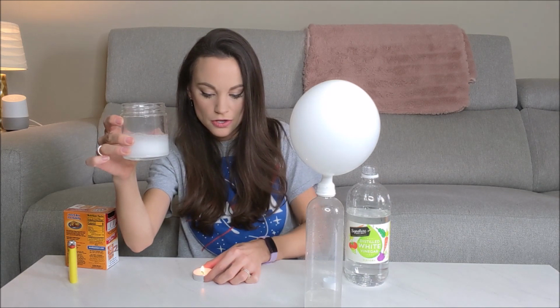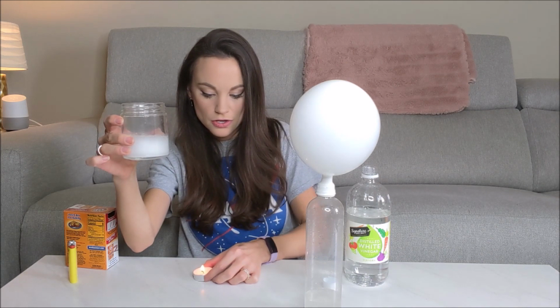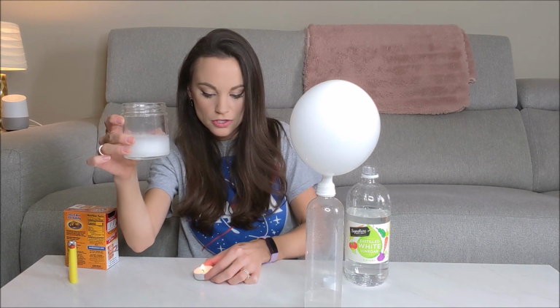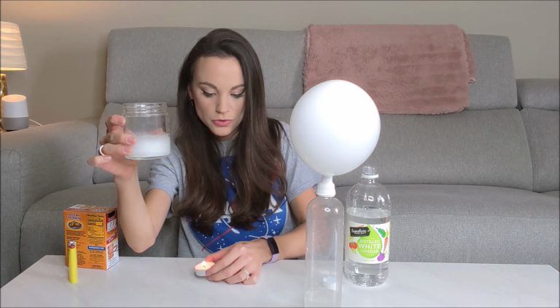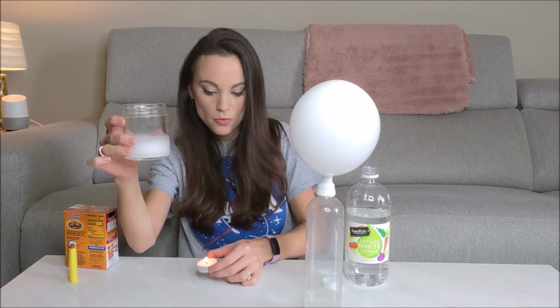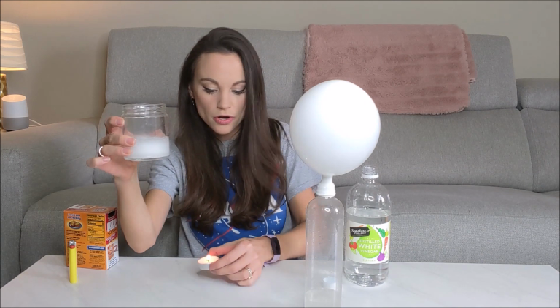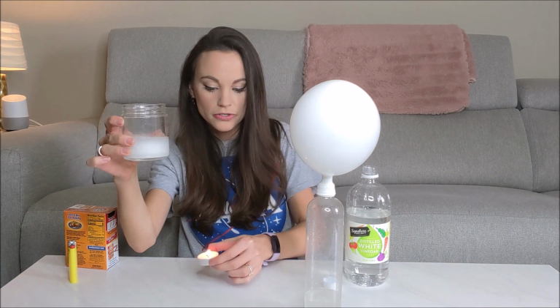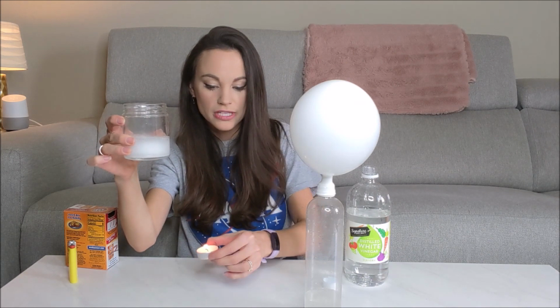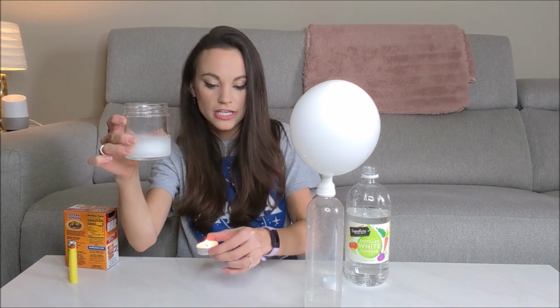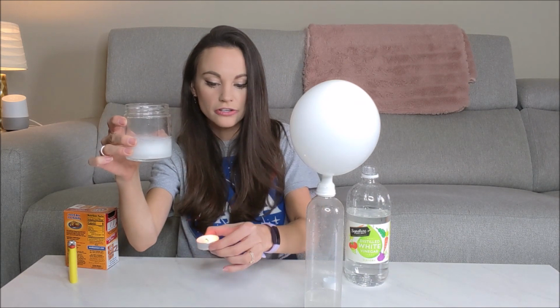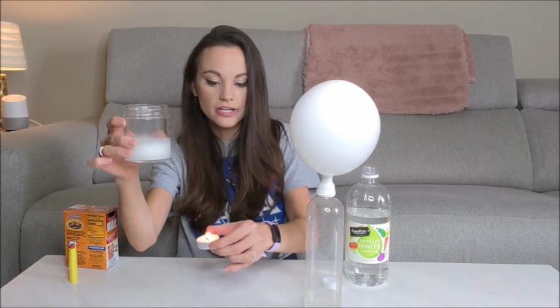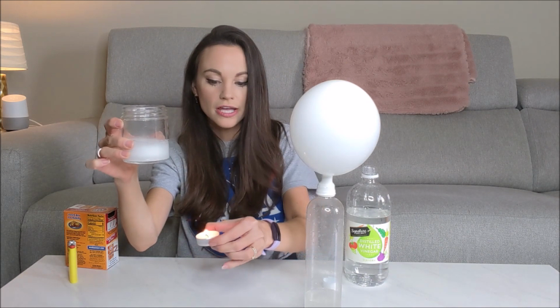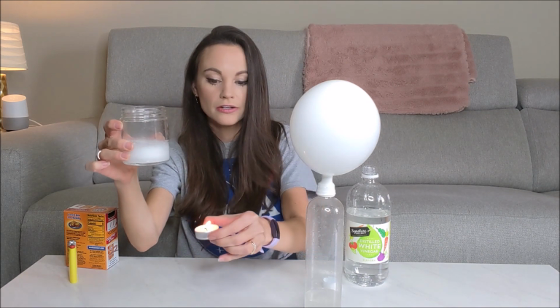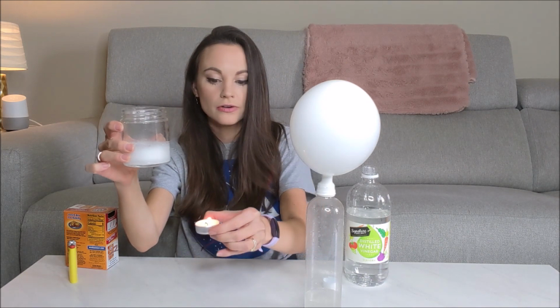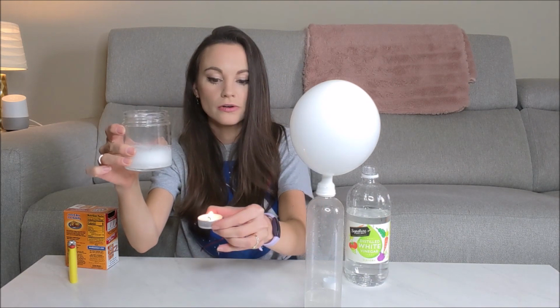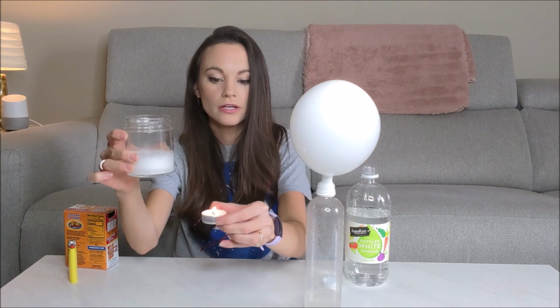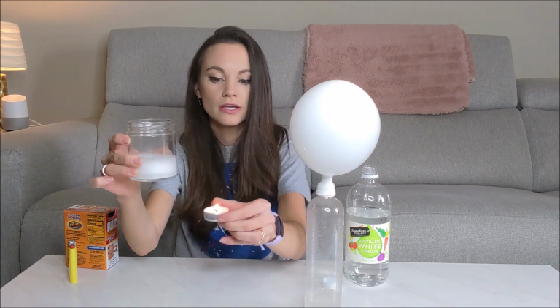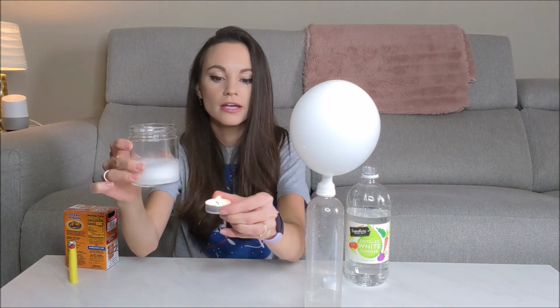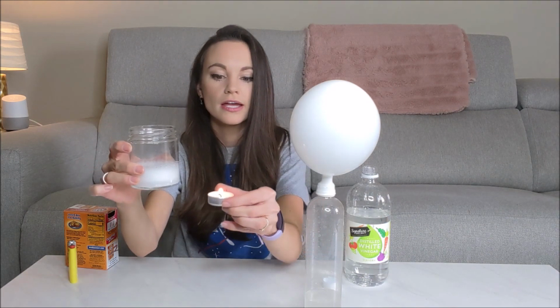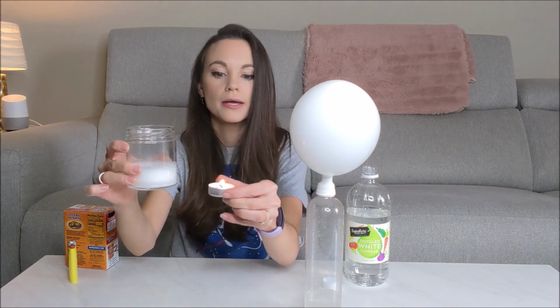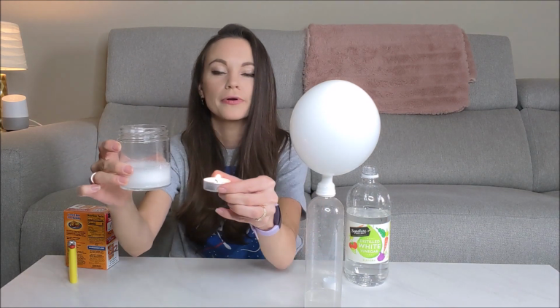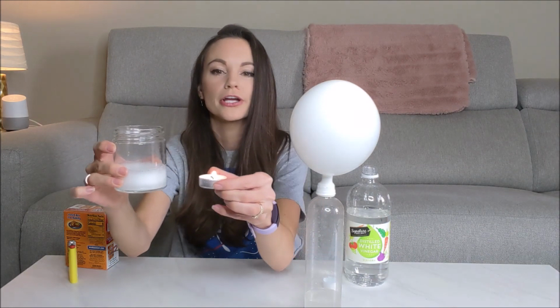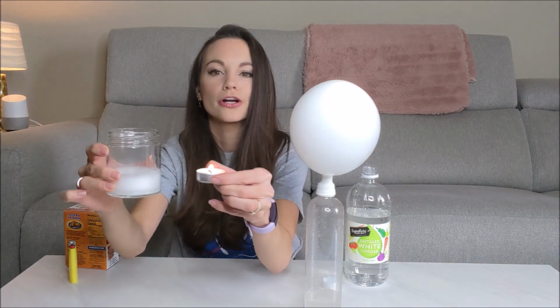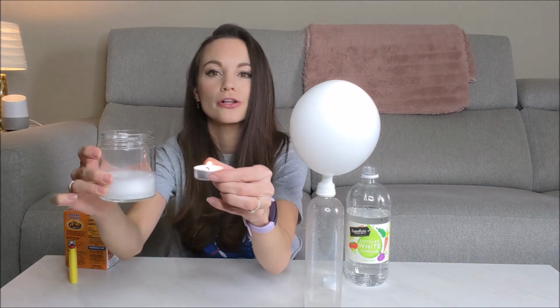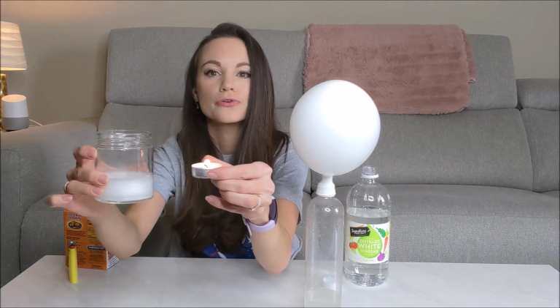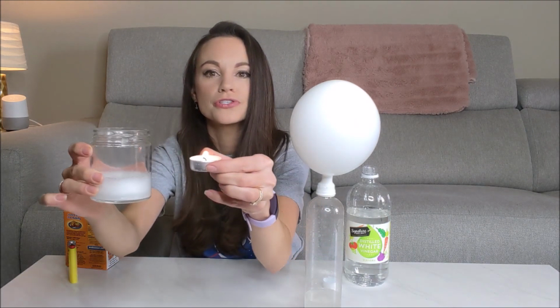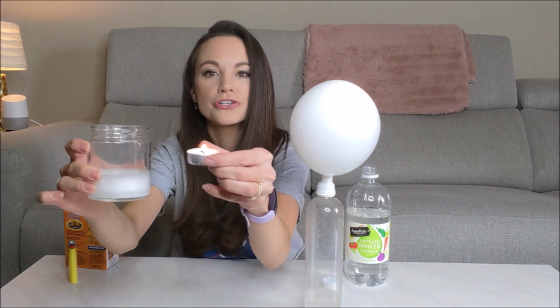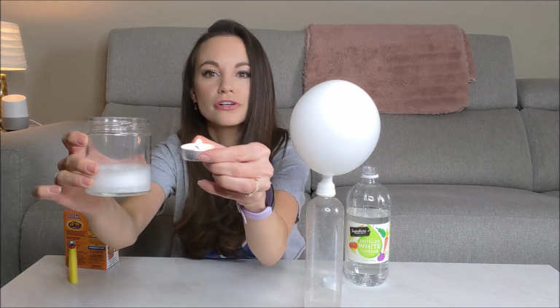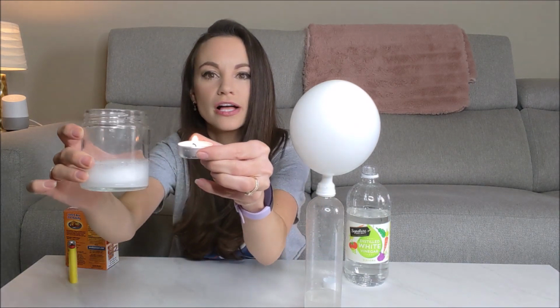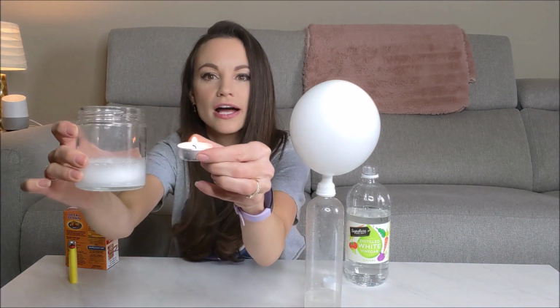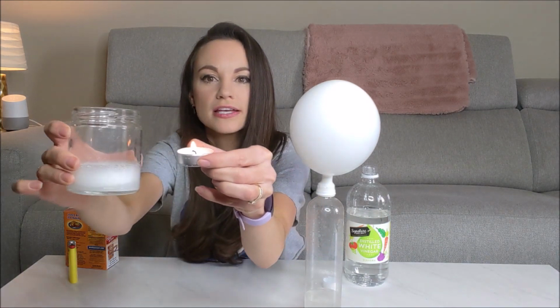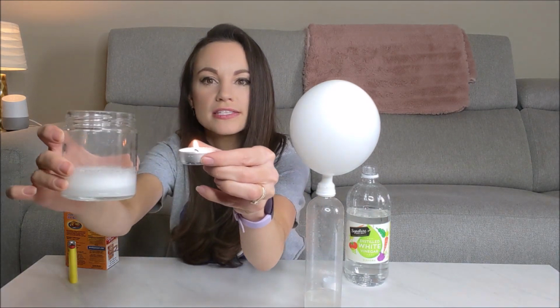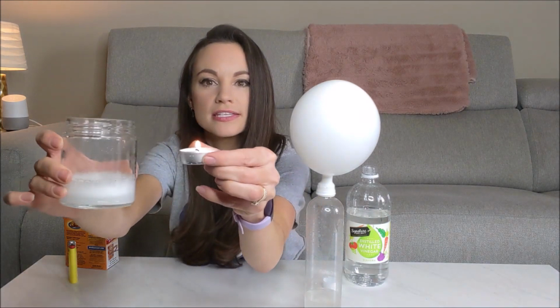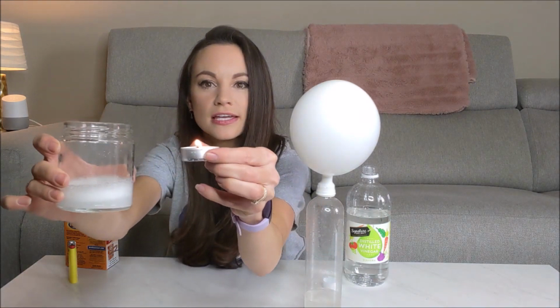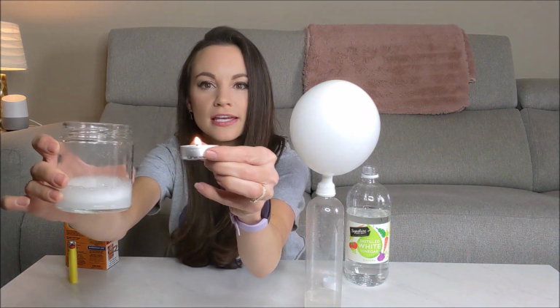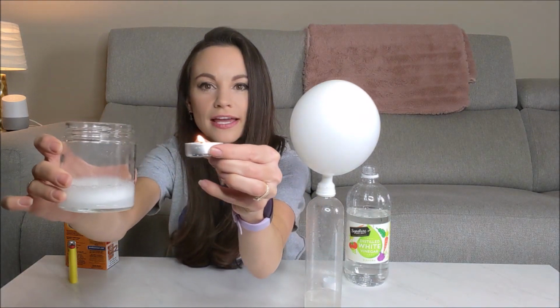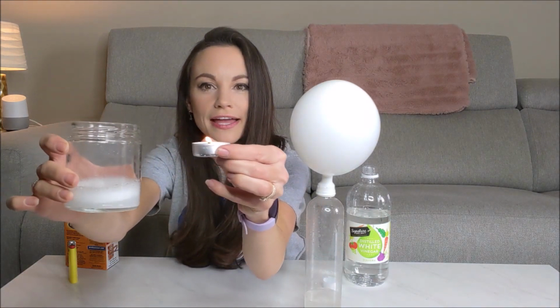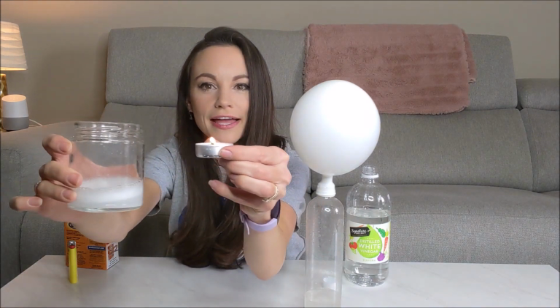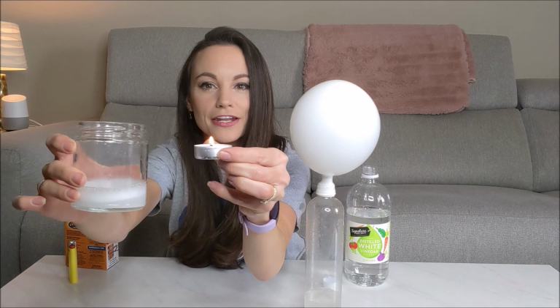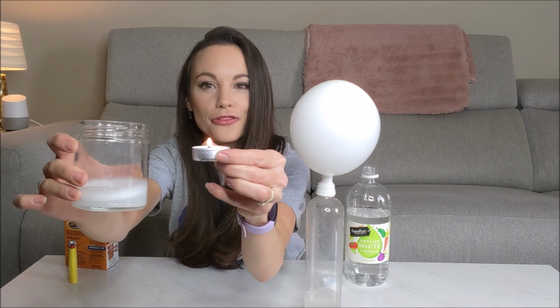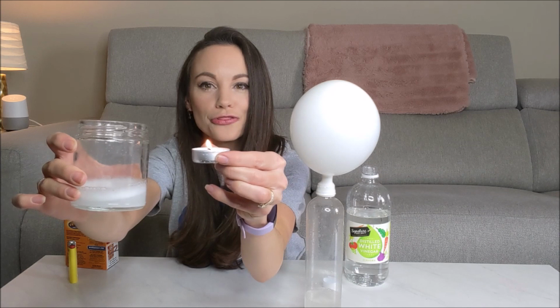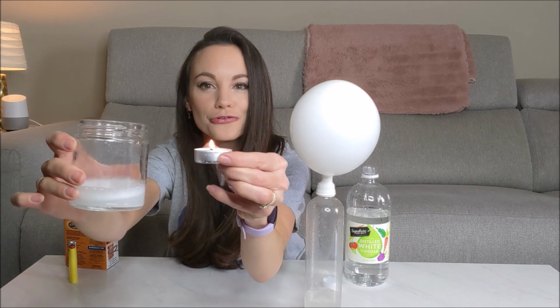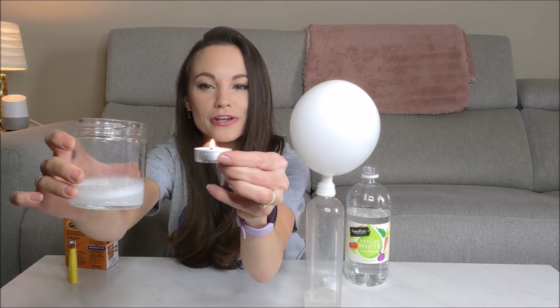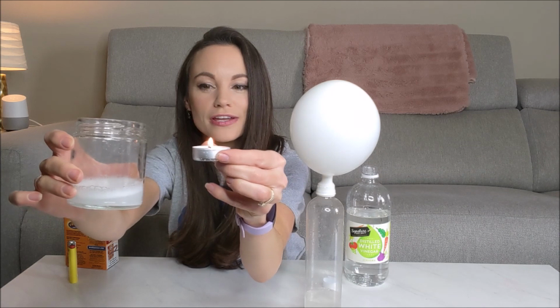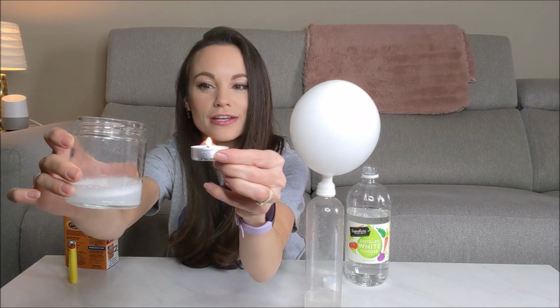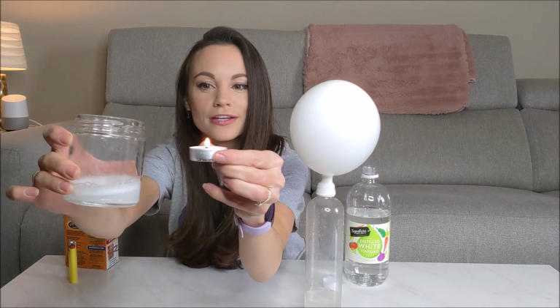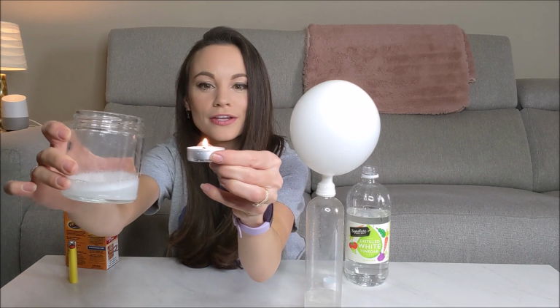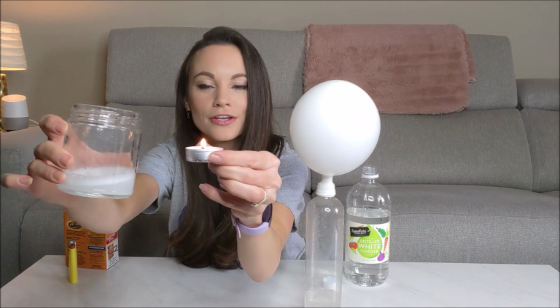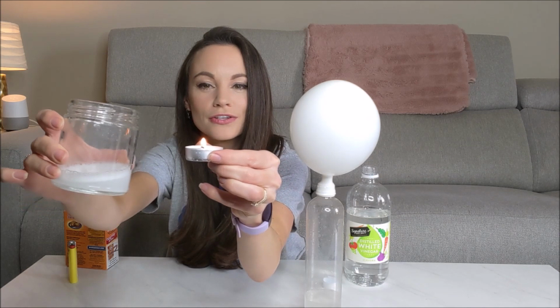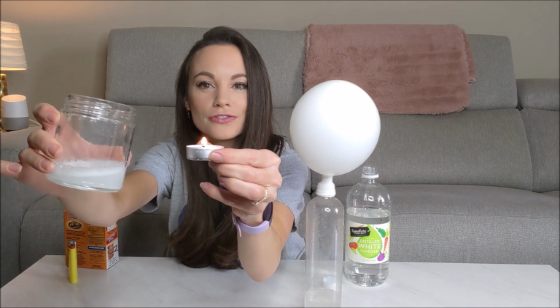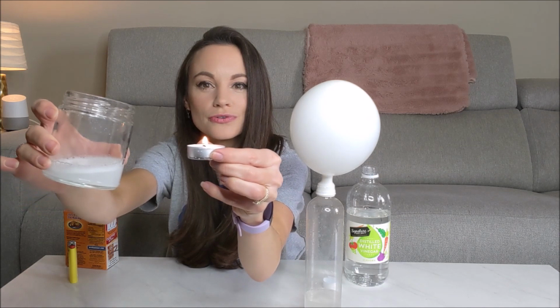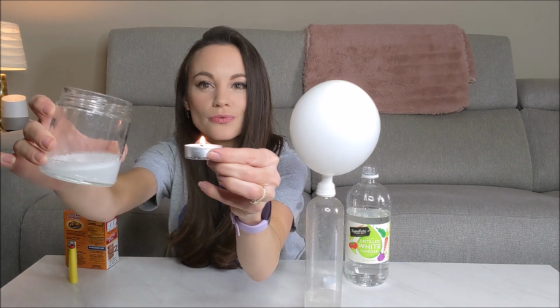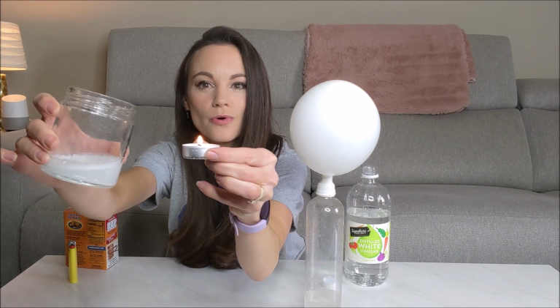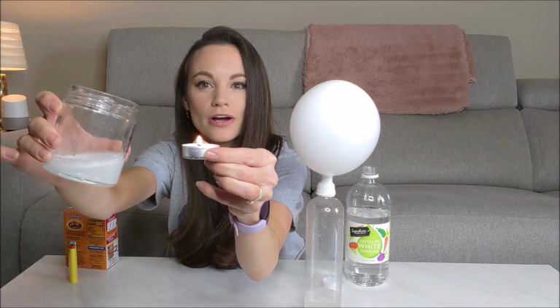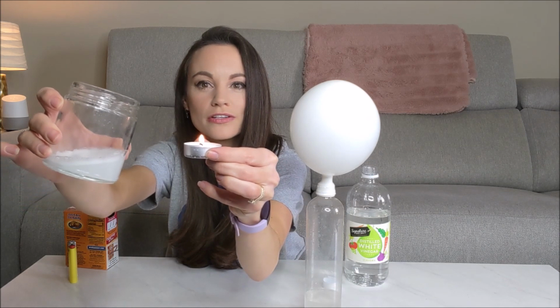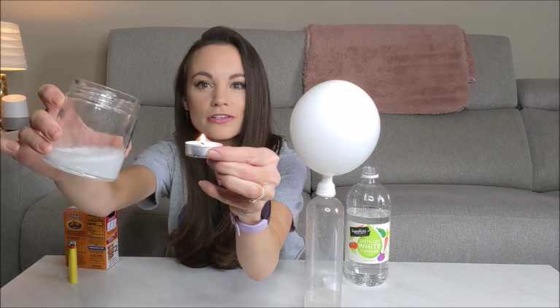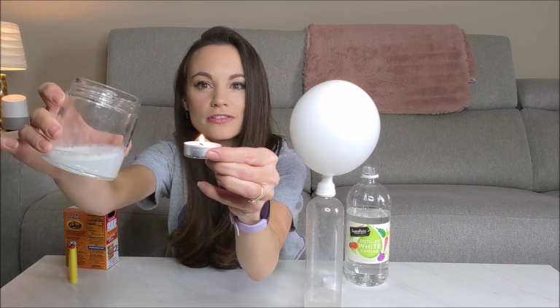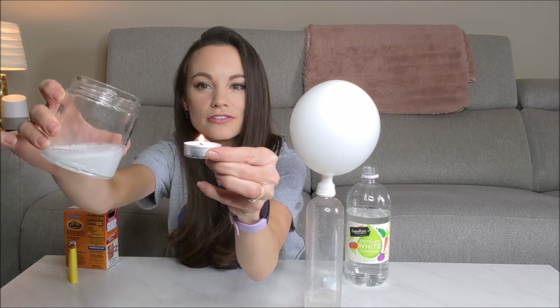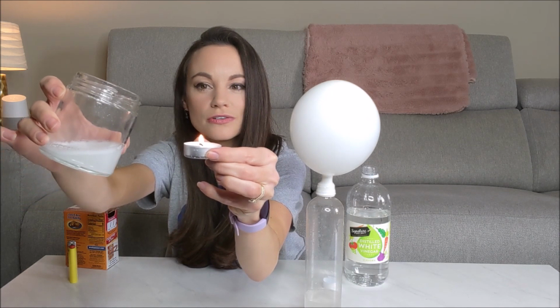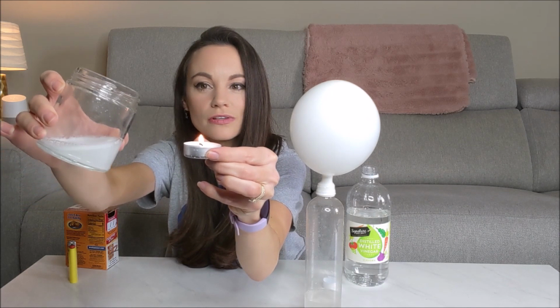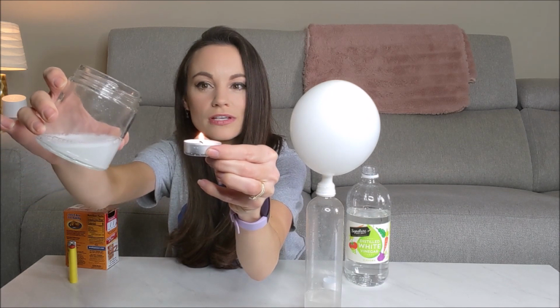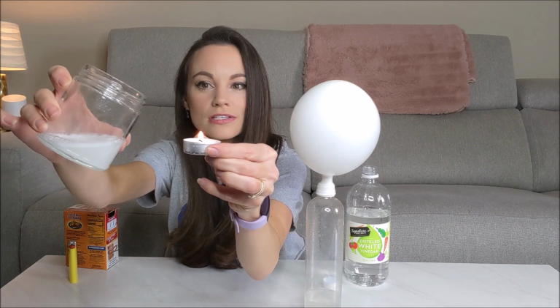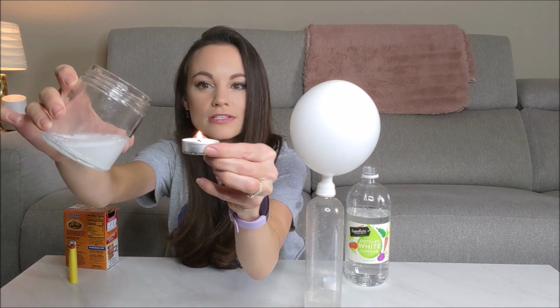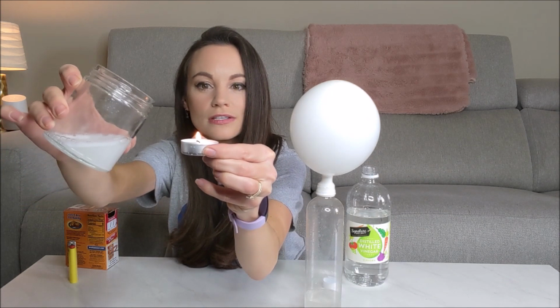Get your candle and bring it close to your glass. Then three, two, one — just do this.